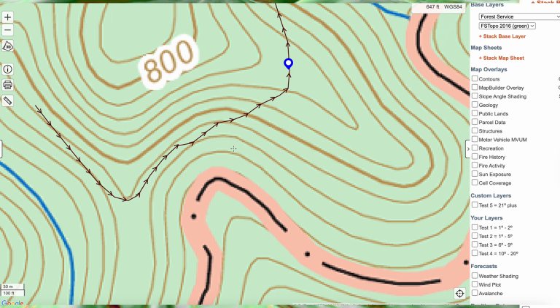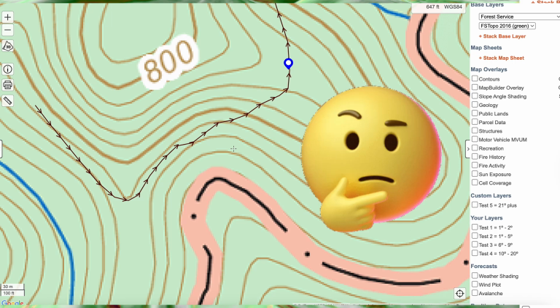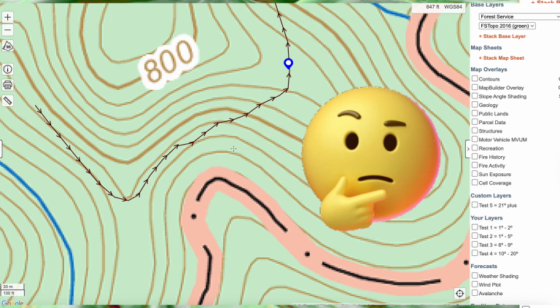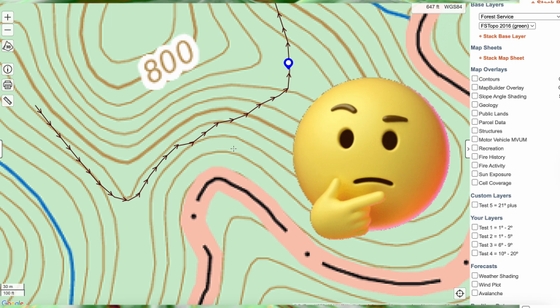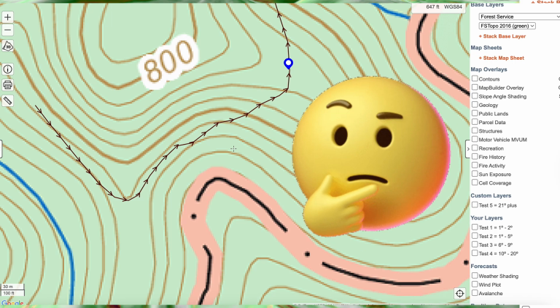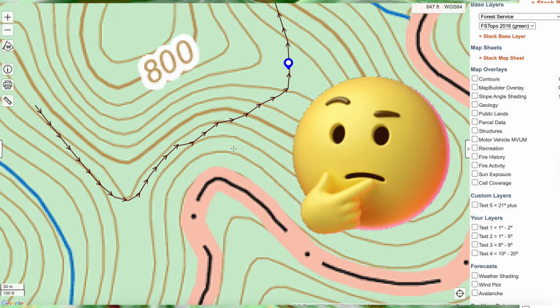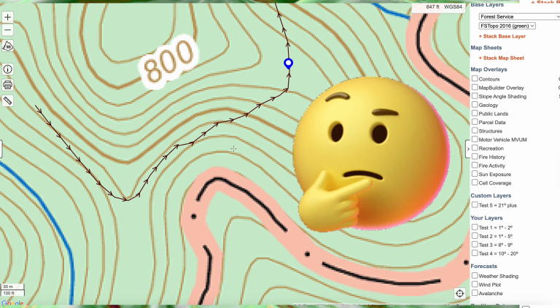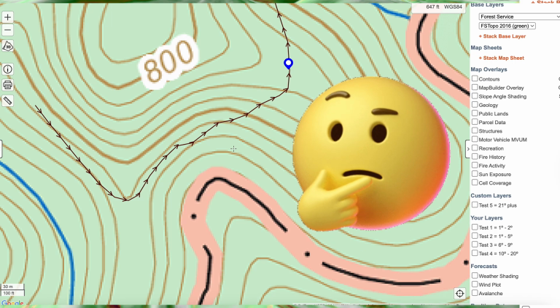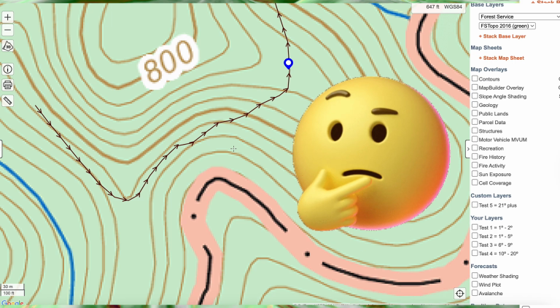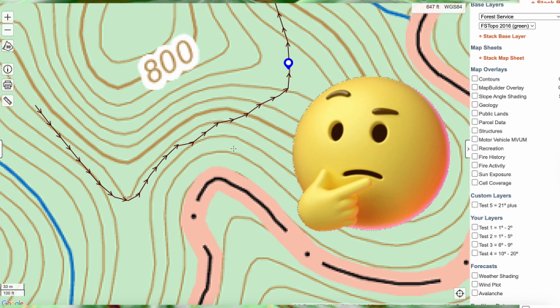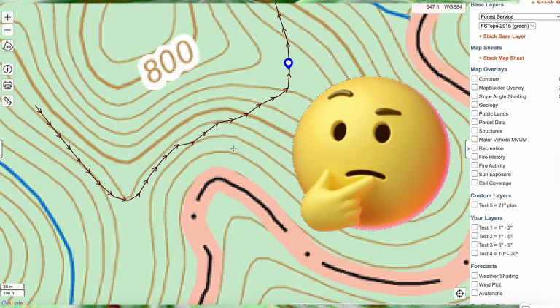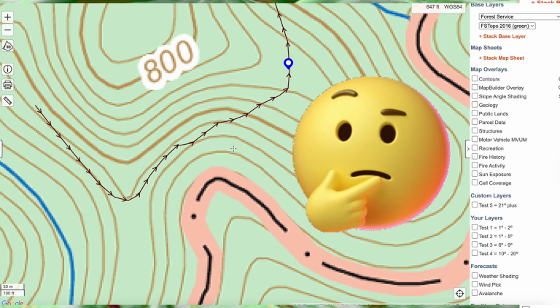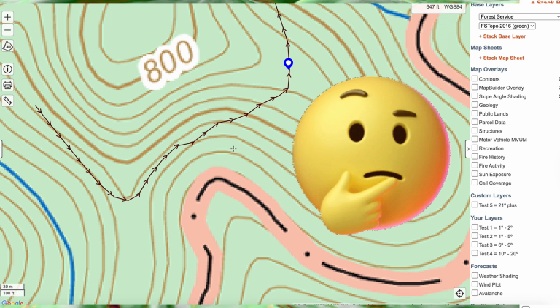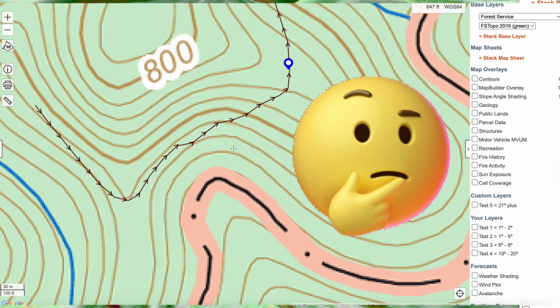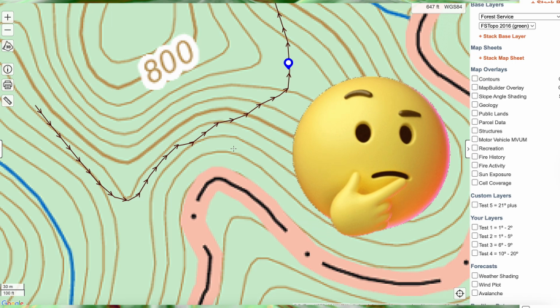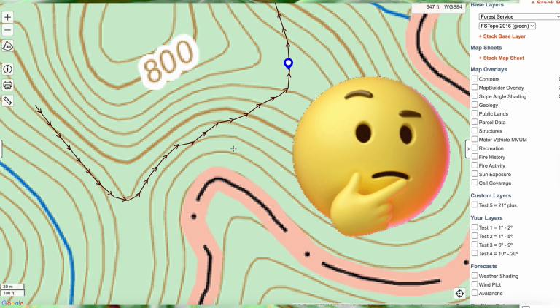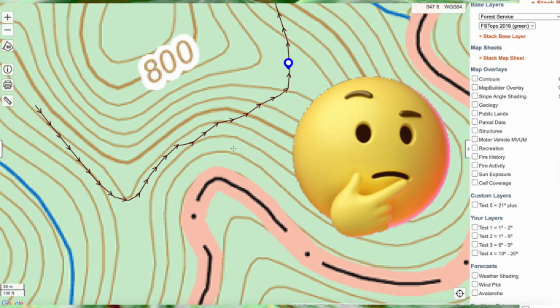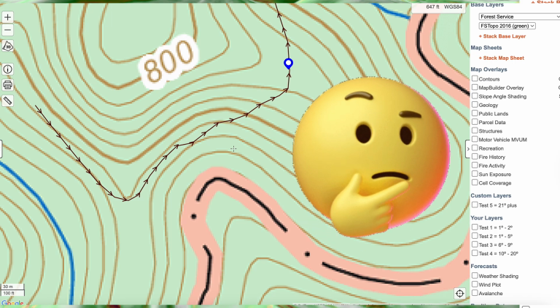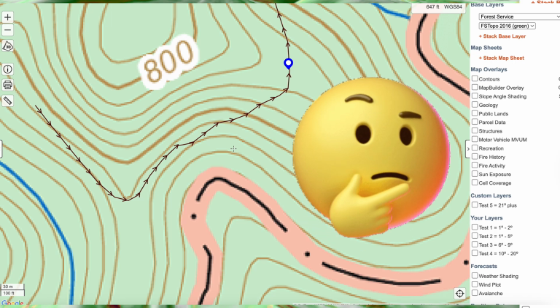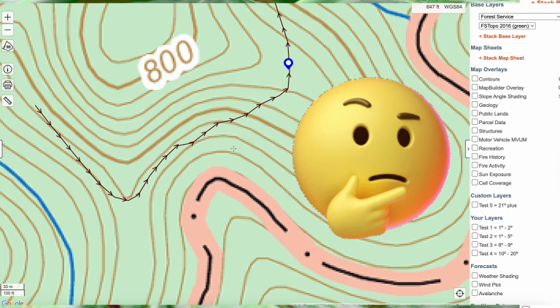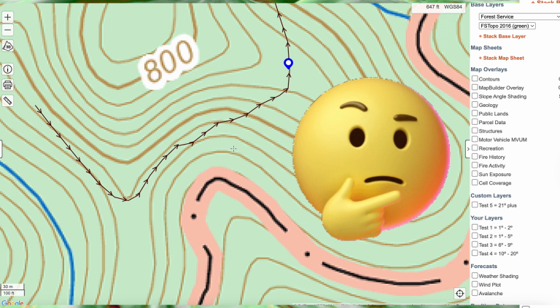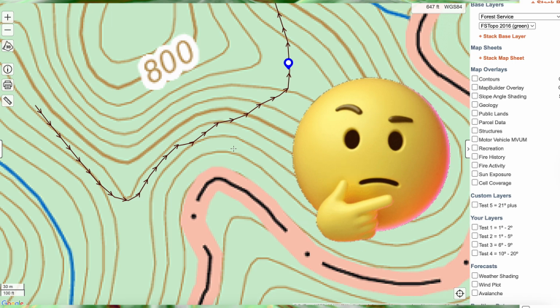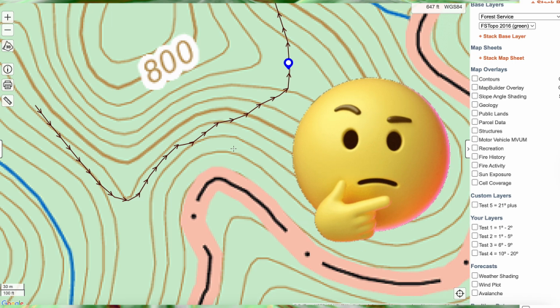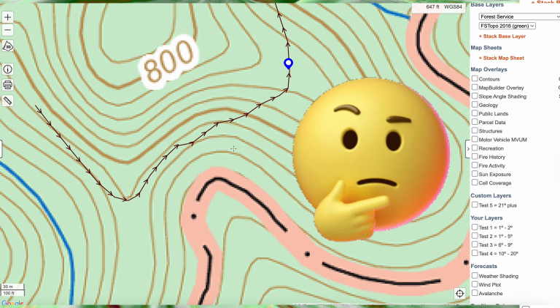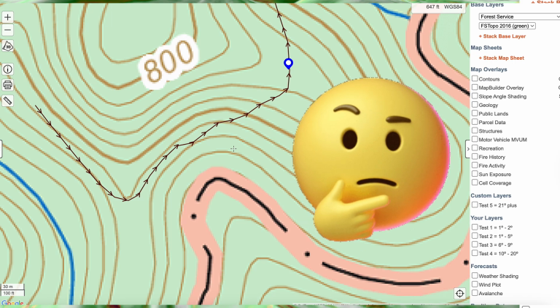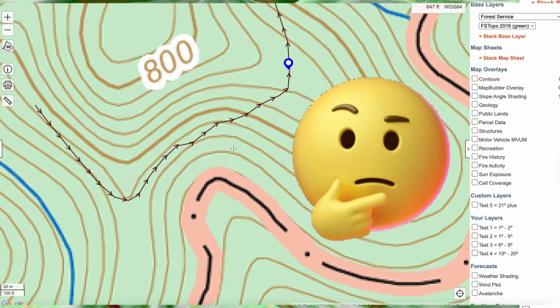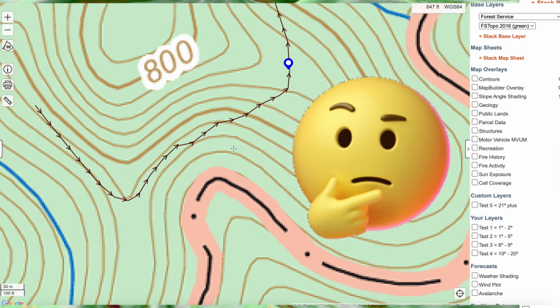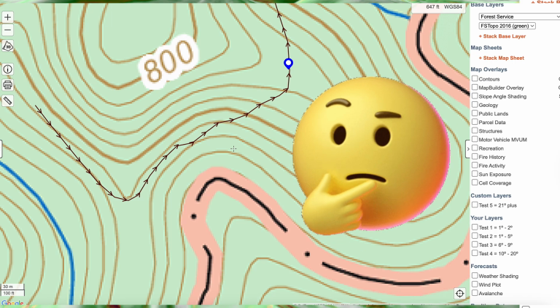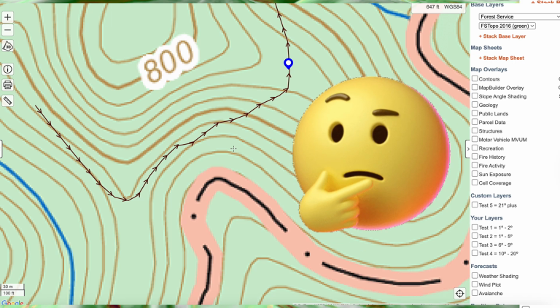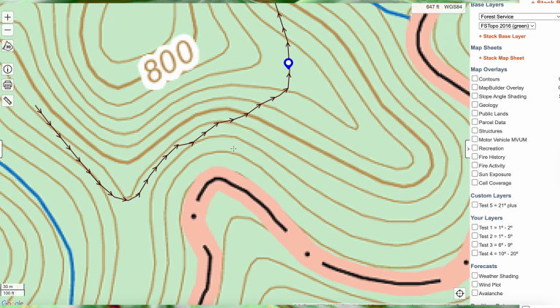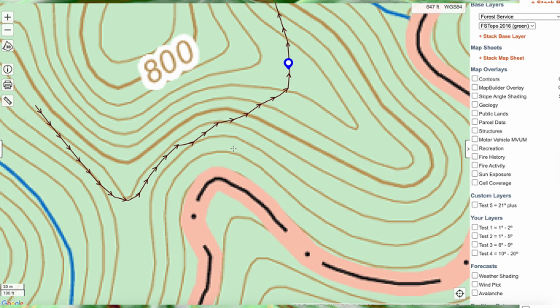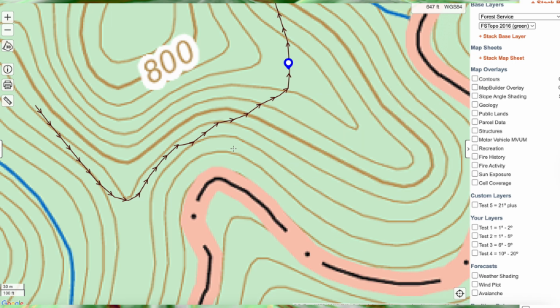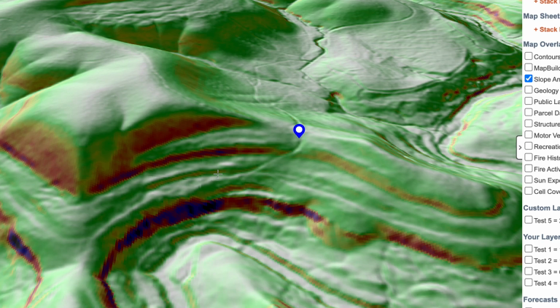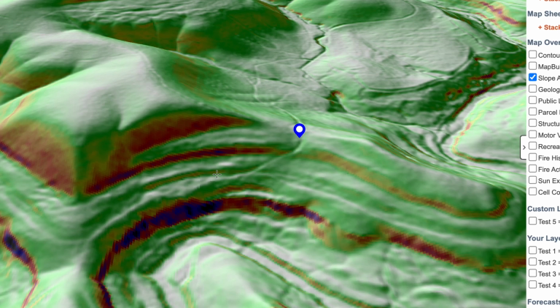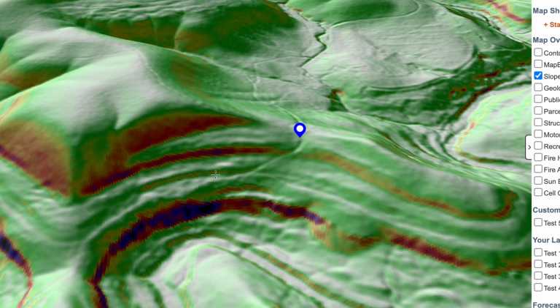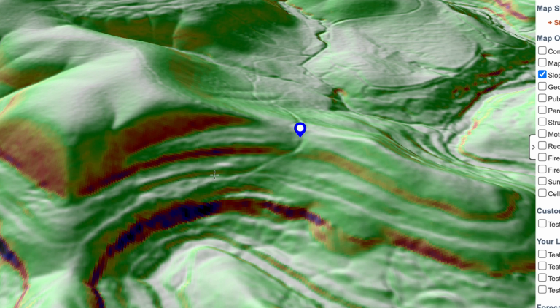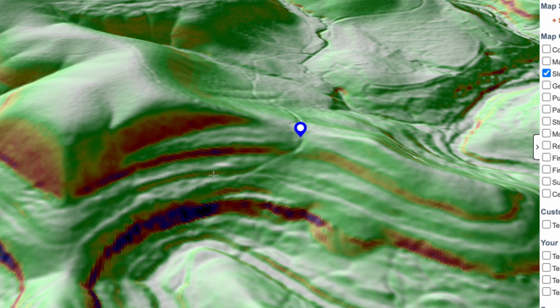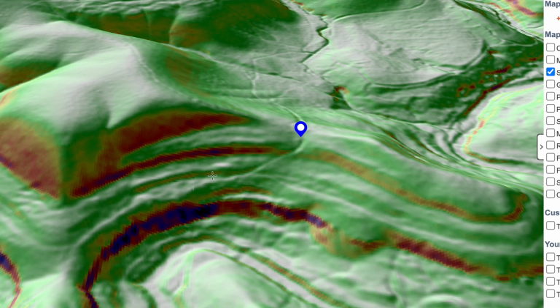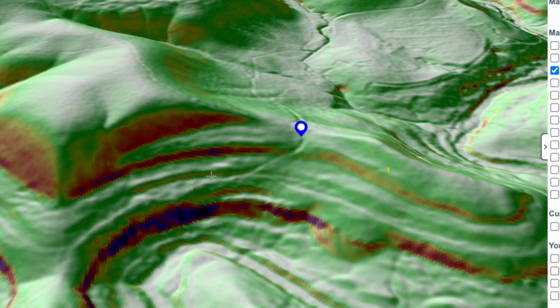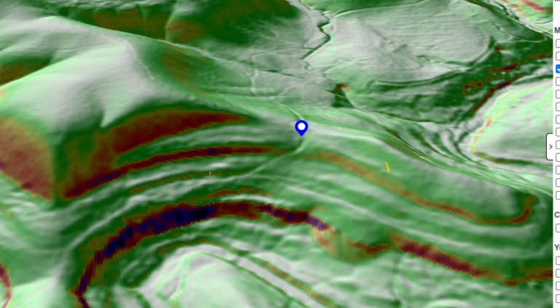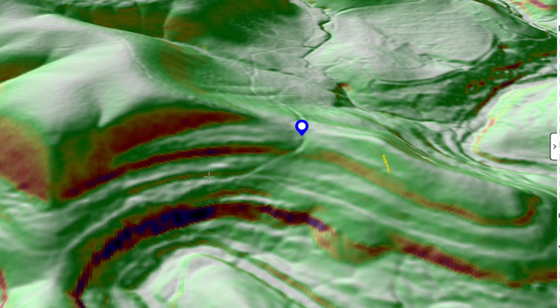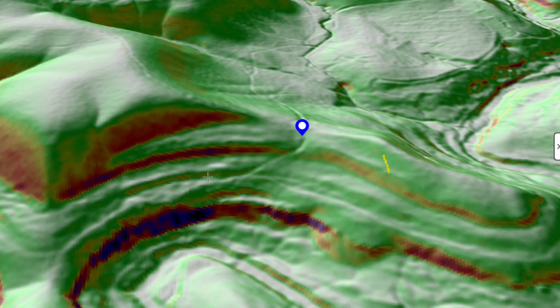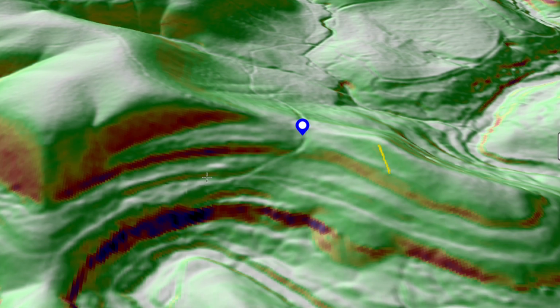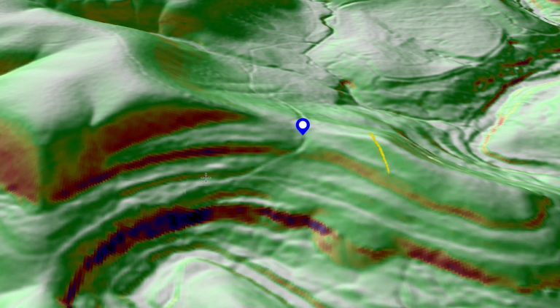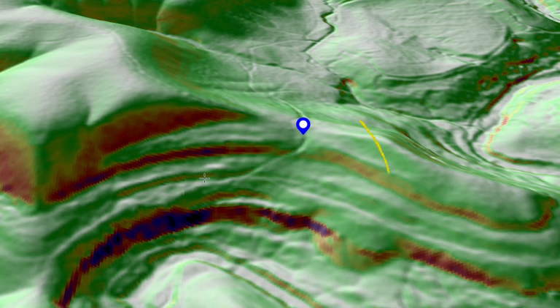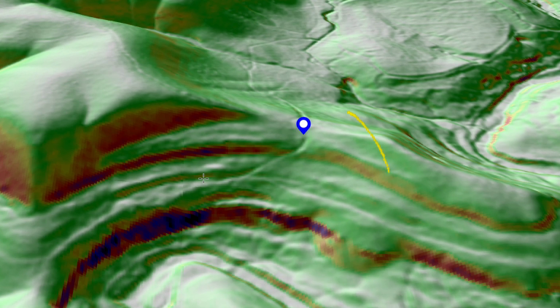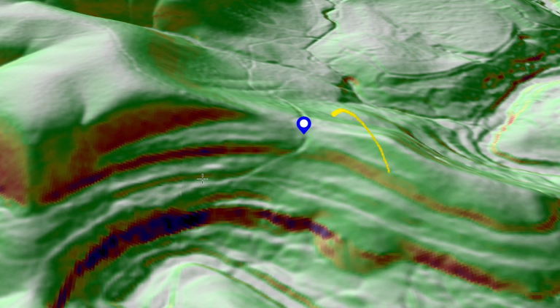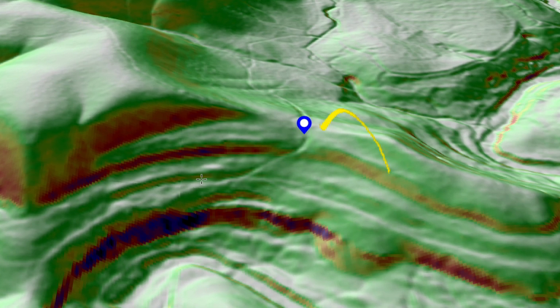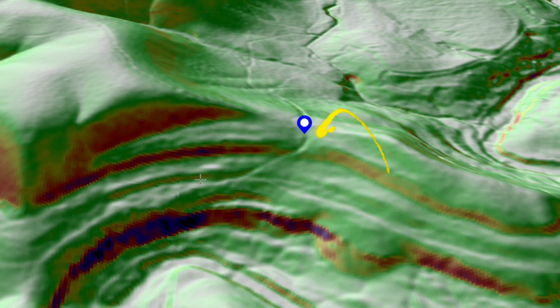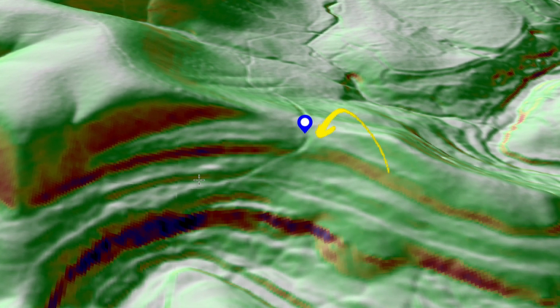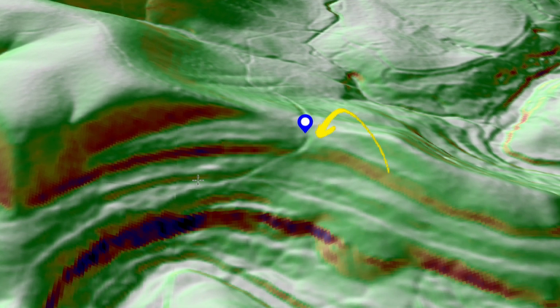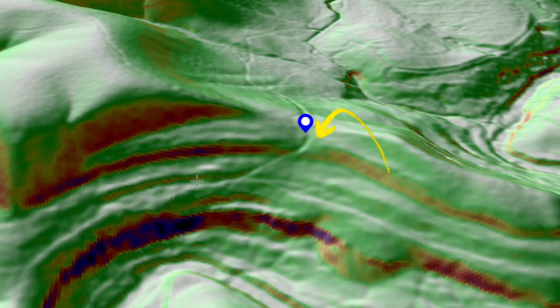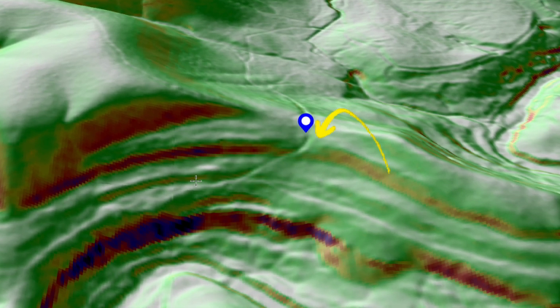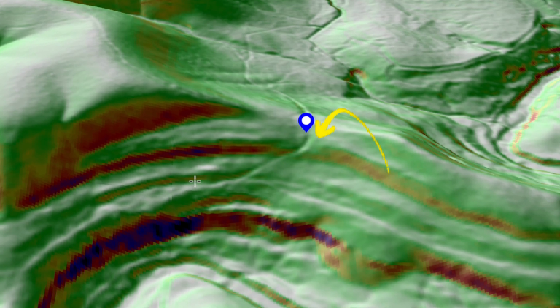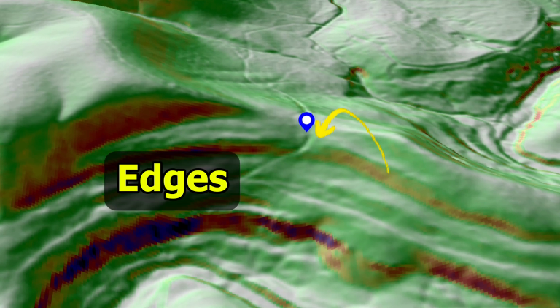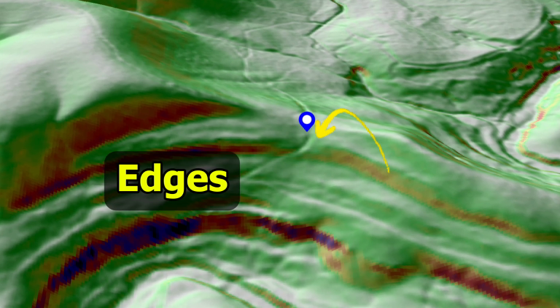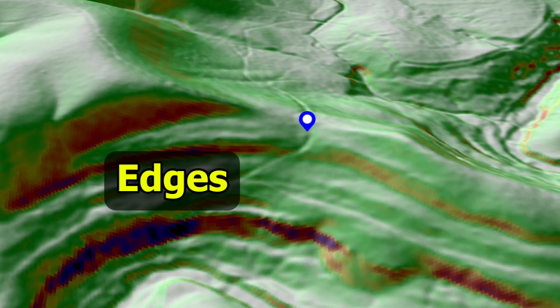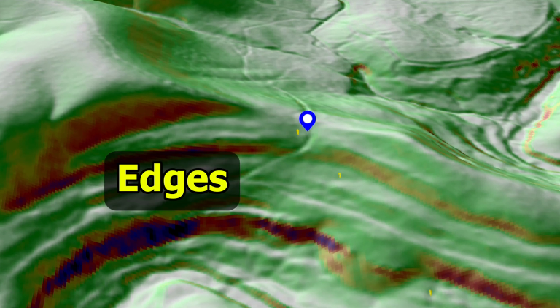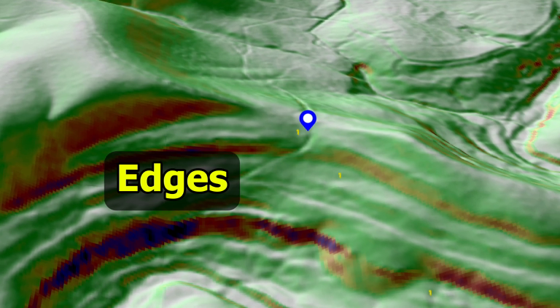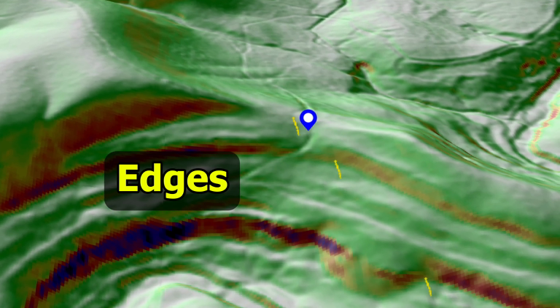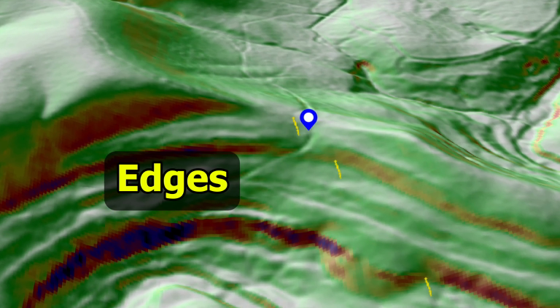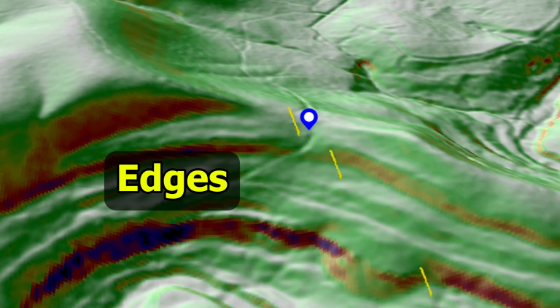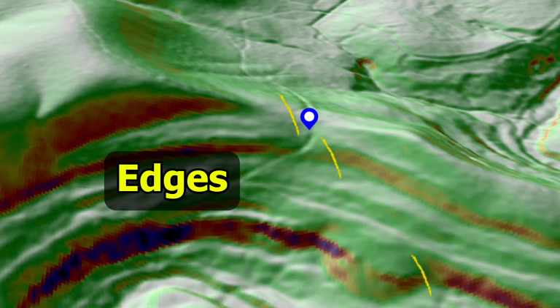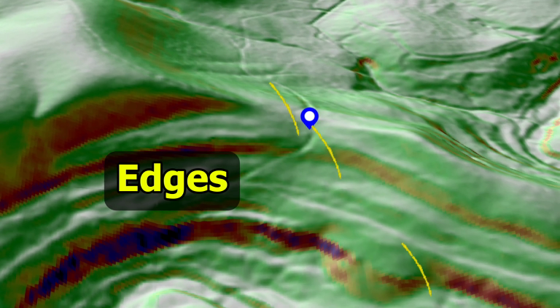We can now use shaded relief and slope angle, colored gradient layers, and overlays to spot crossings and terrain edges.